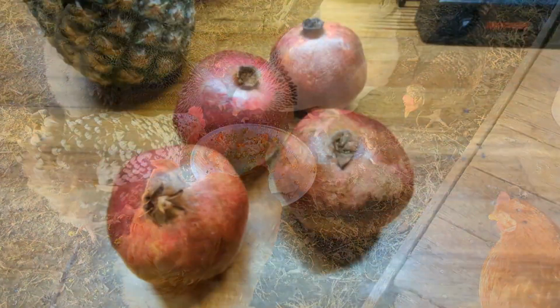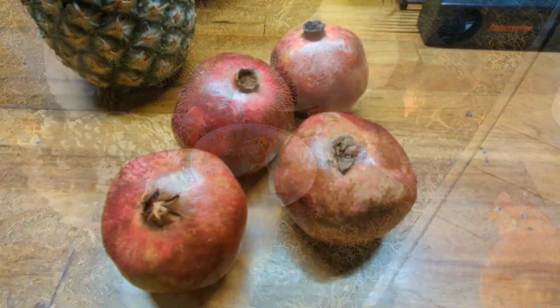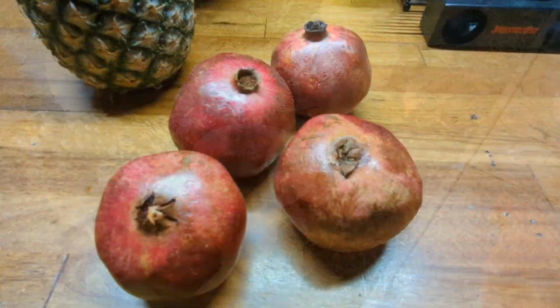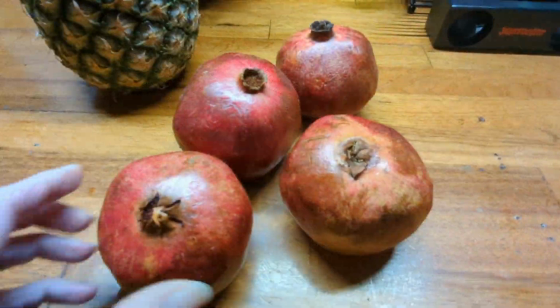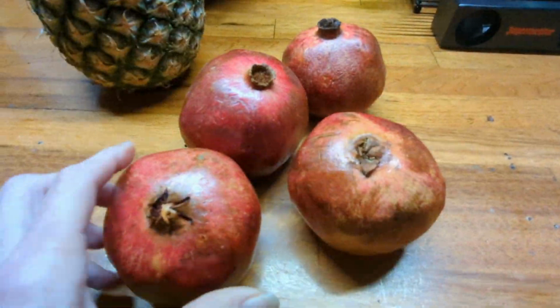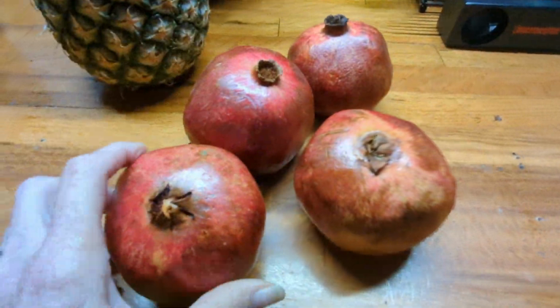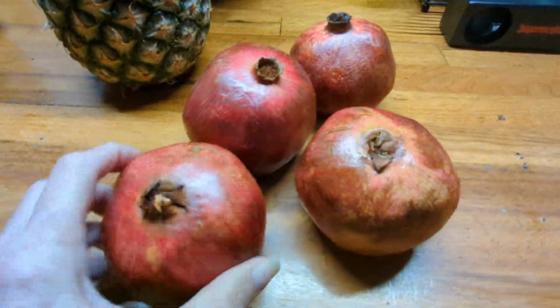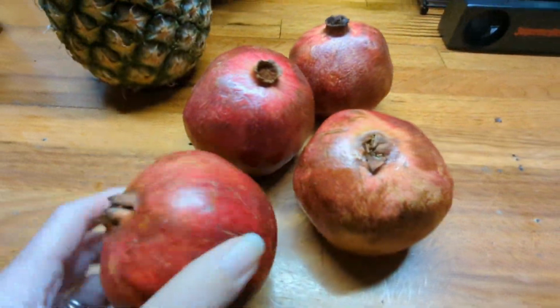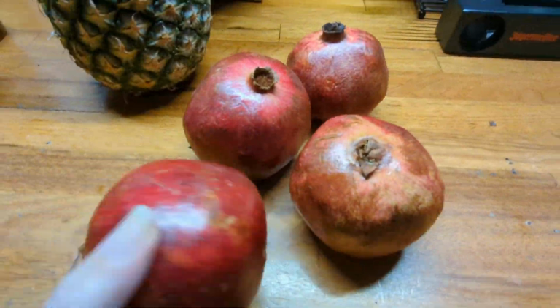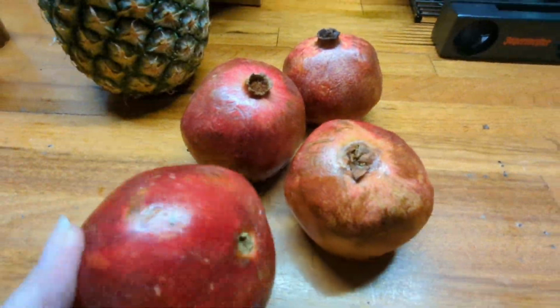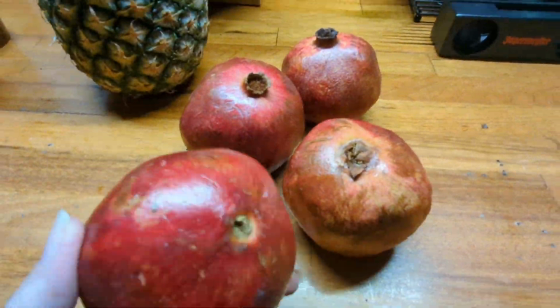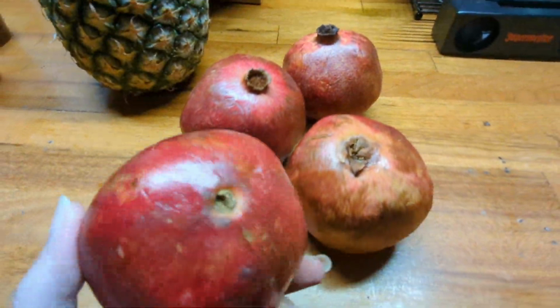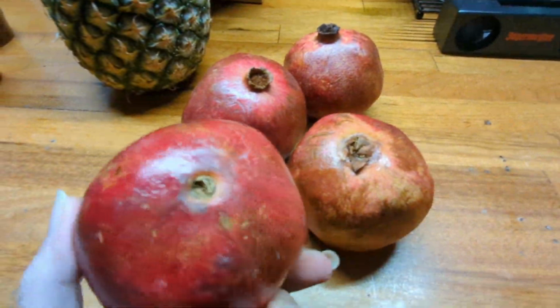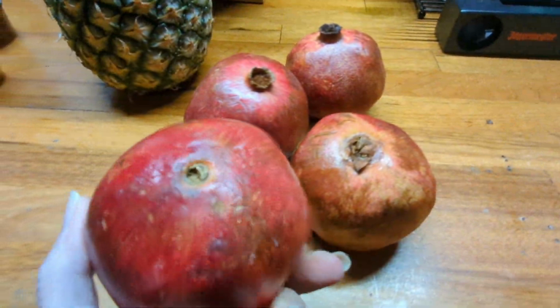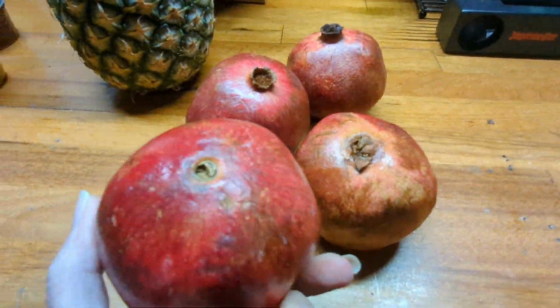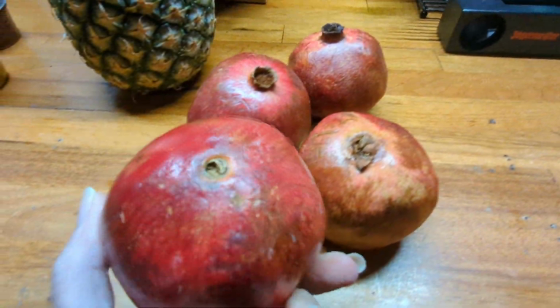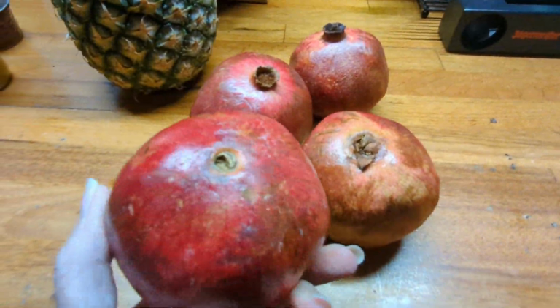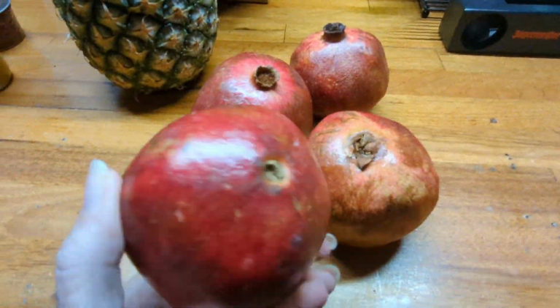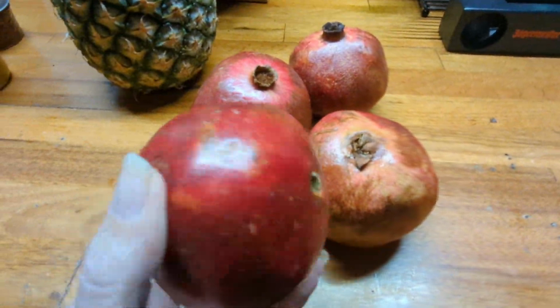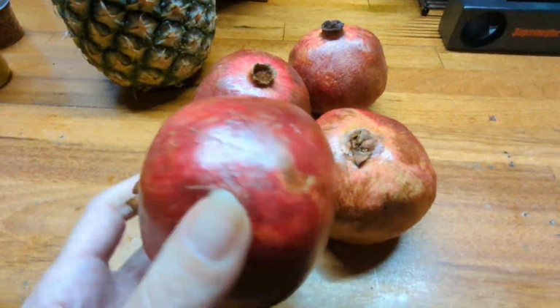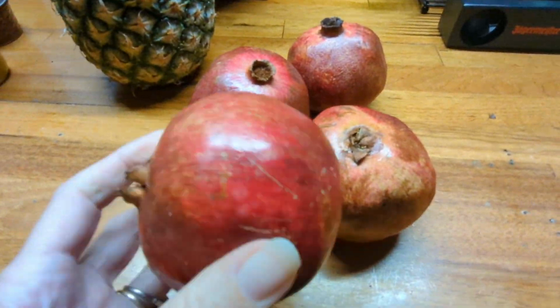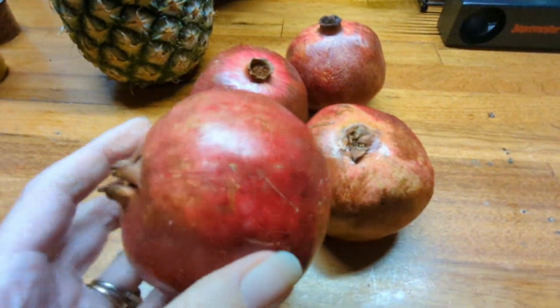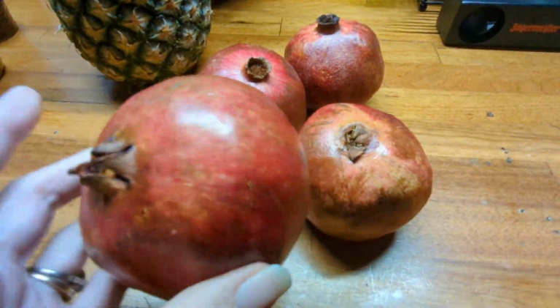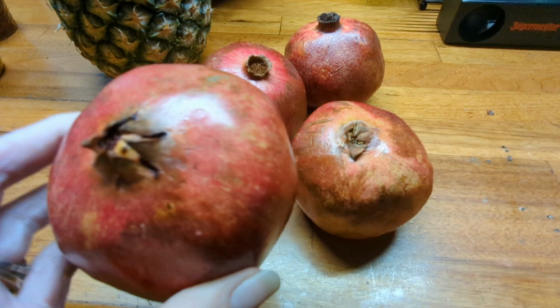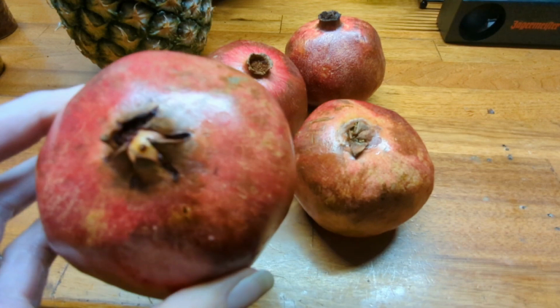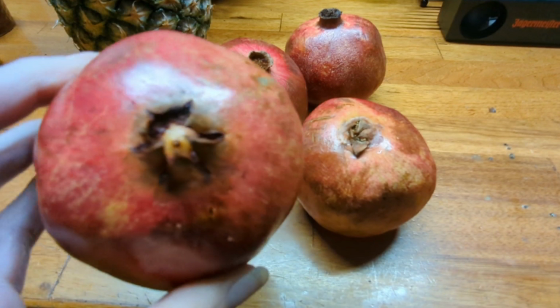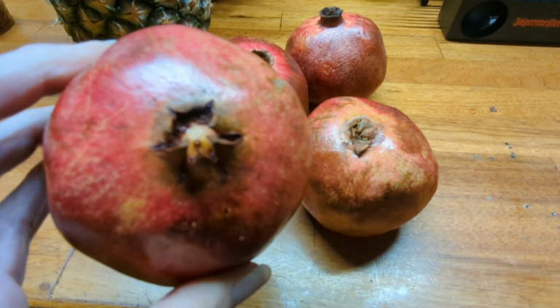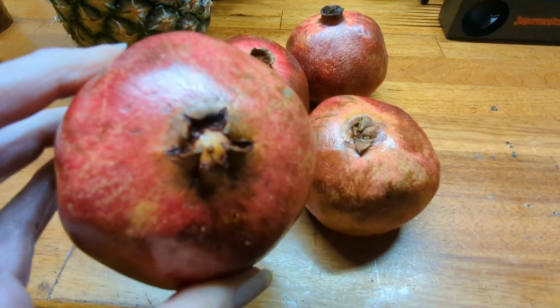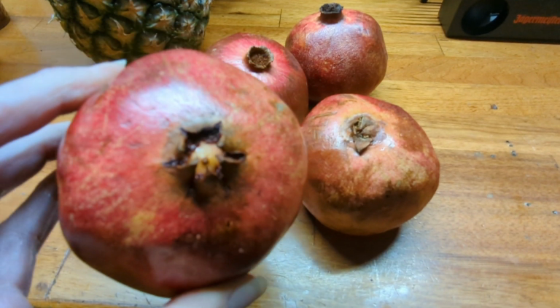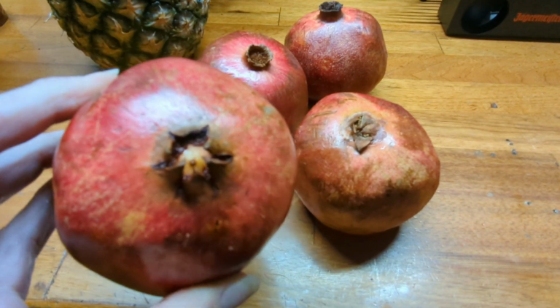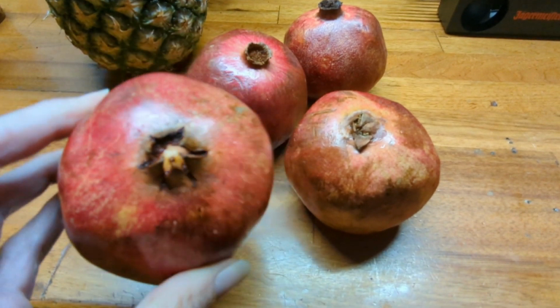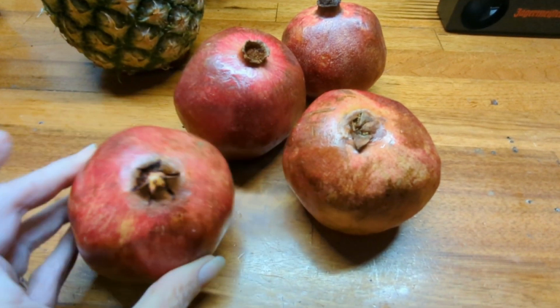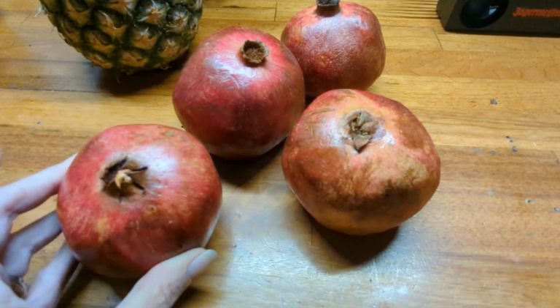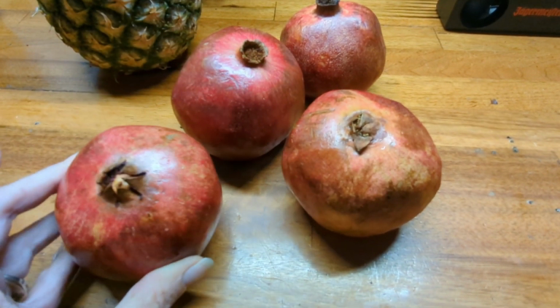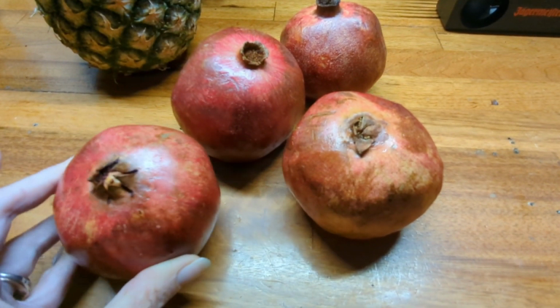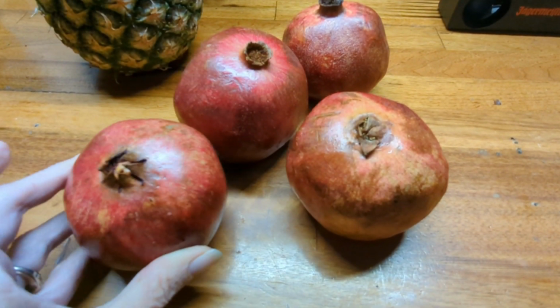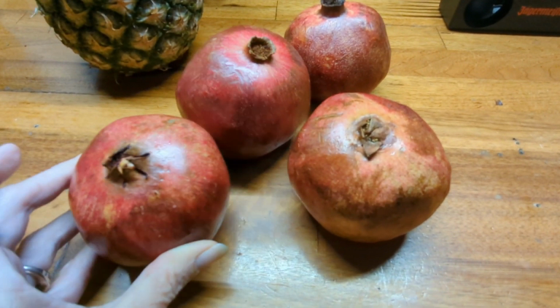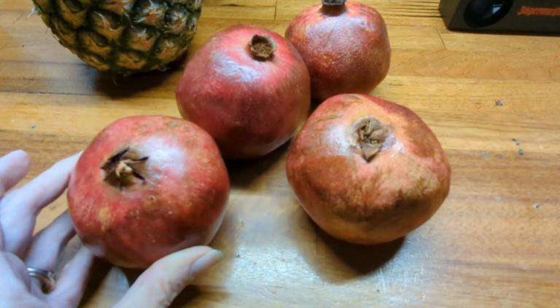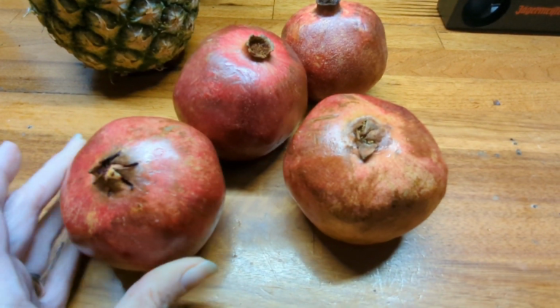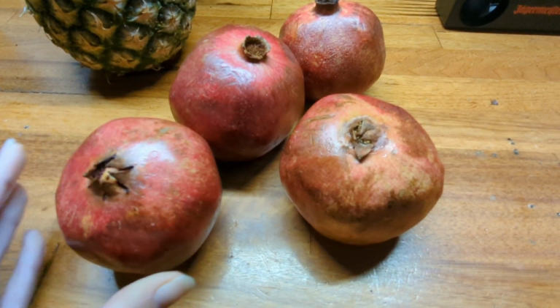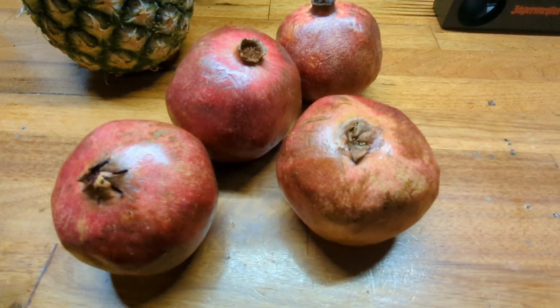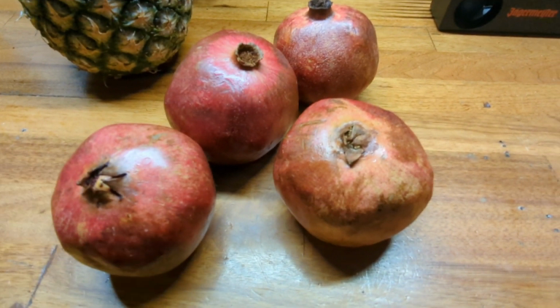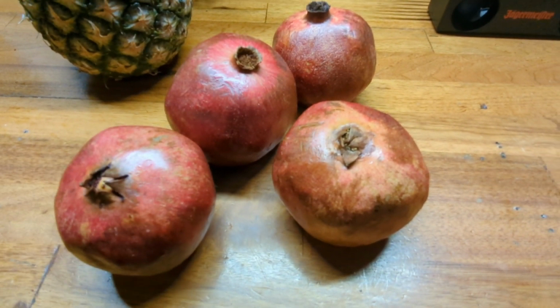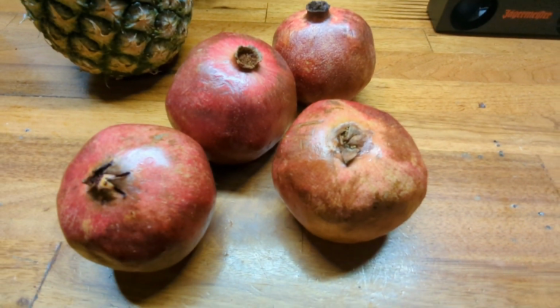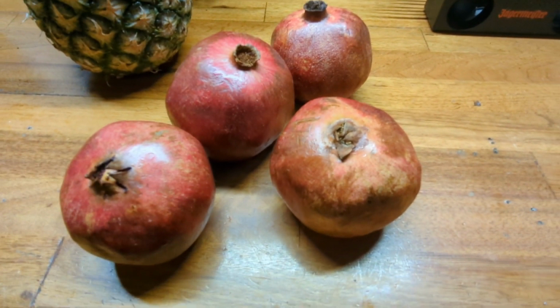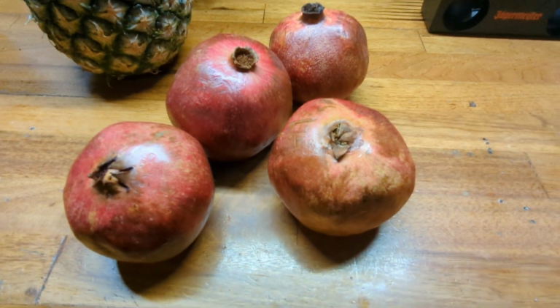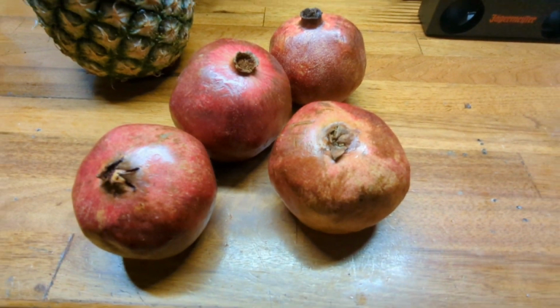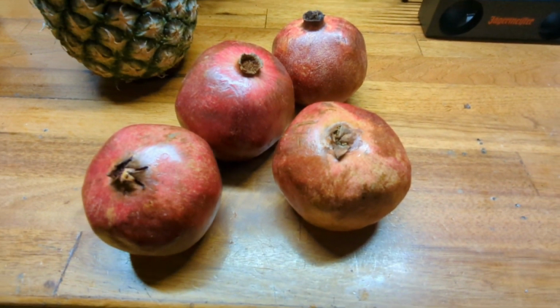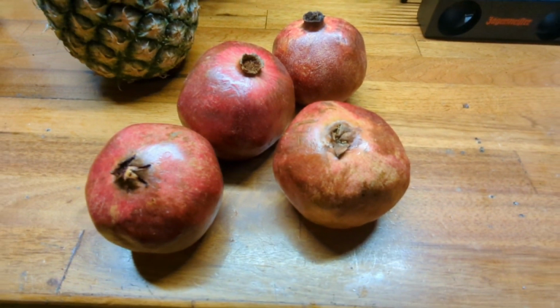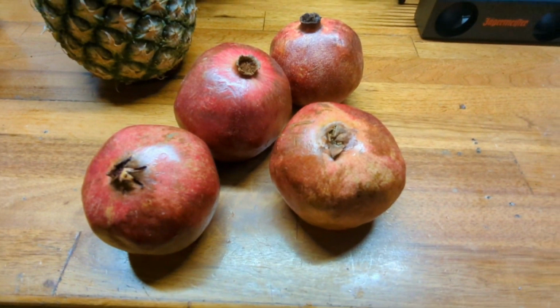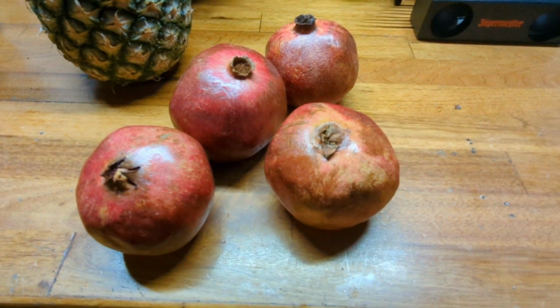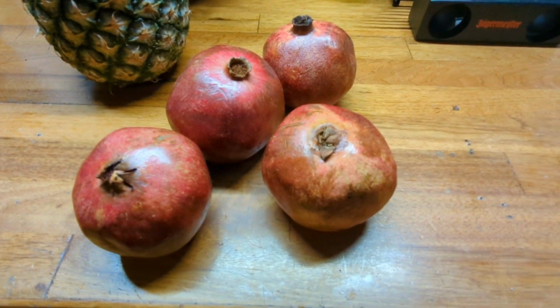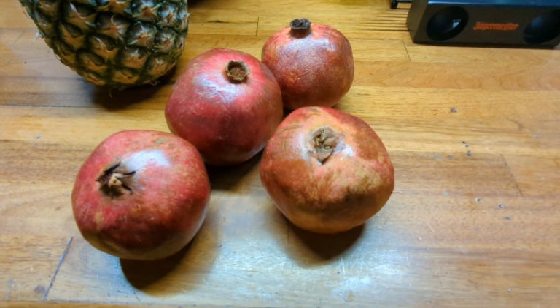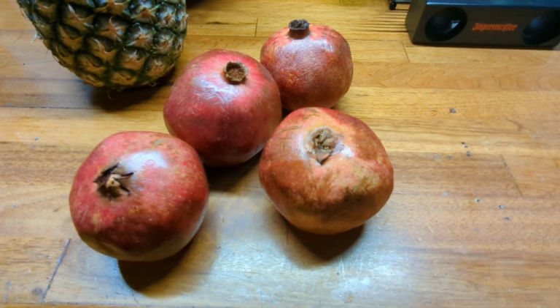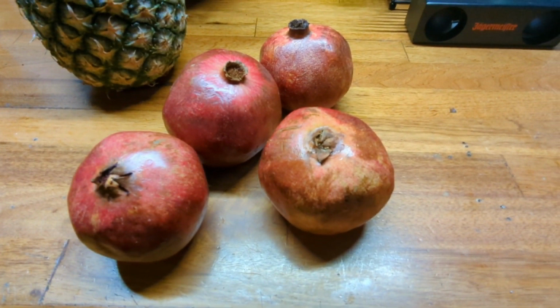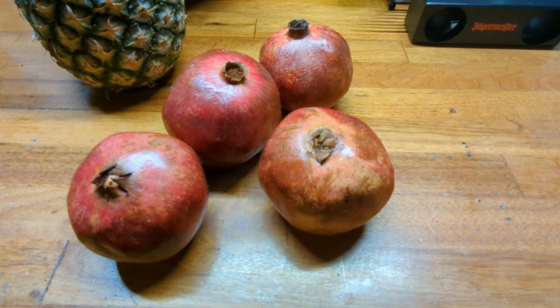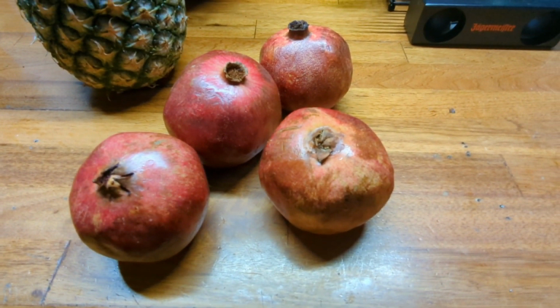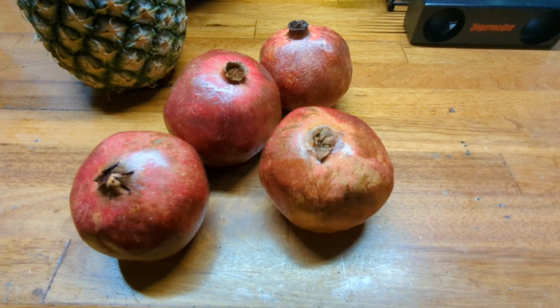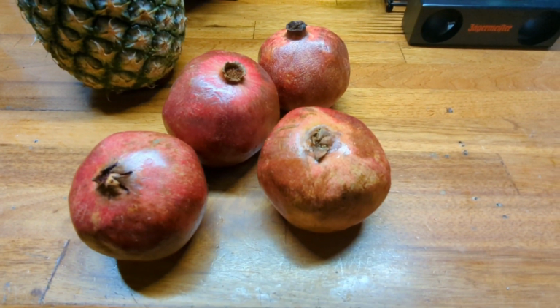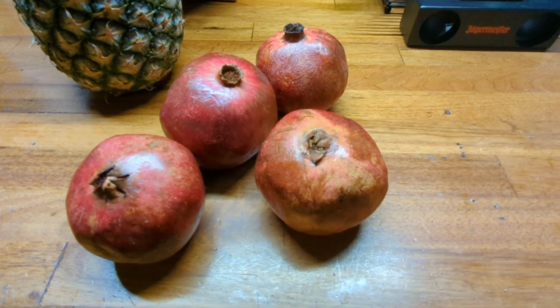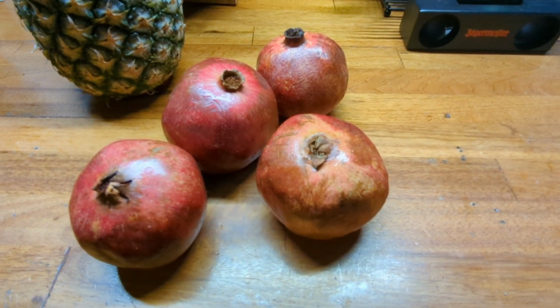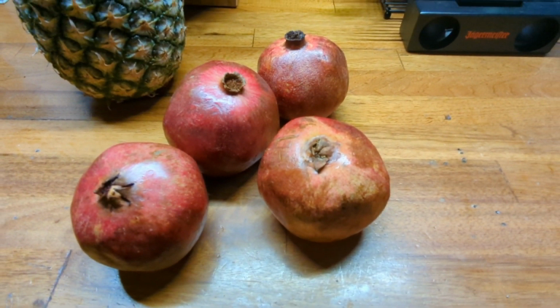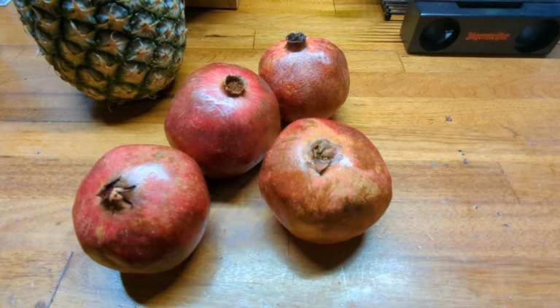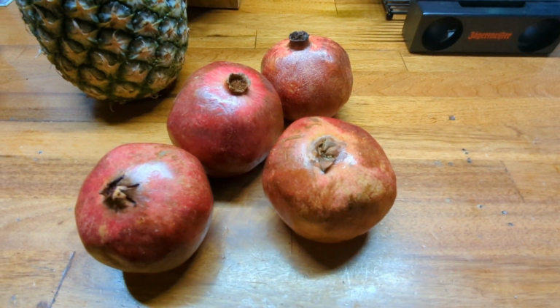I got some fresh pomegranates. So I'm going to cut all these open and get the seeds, and we can put them in our oatmeal and our salads.